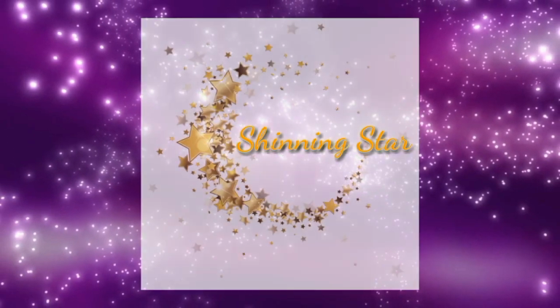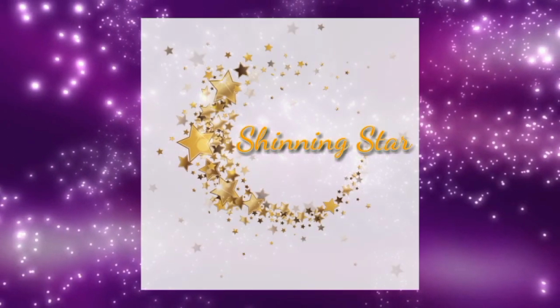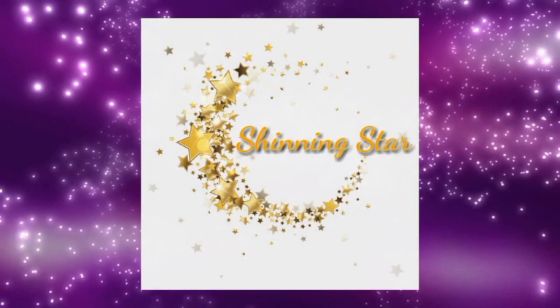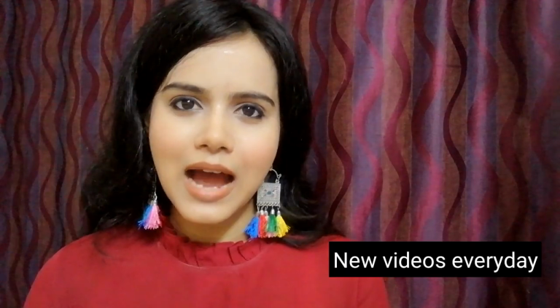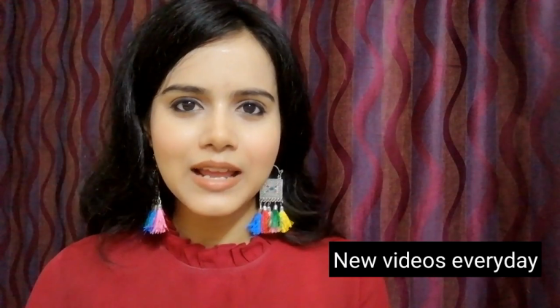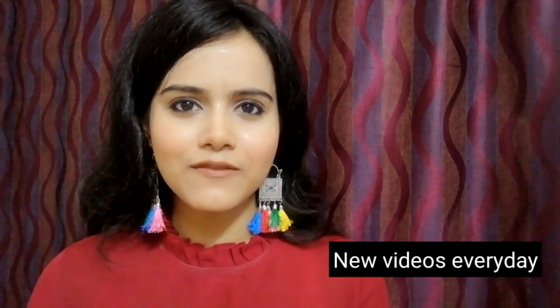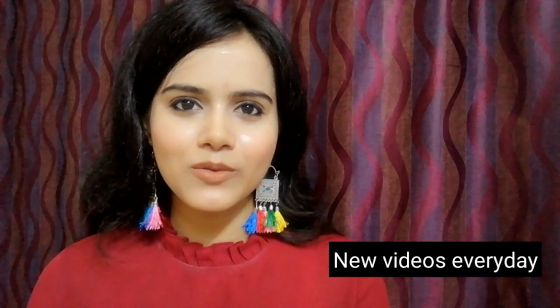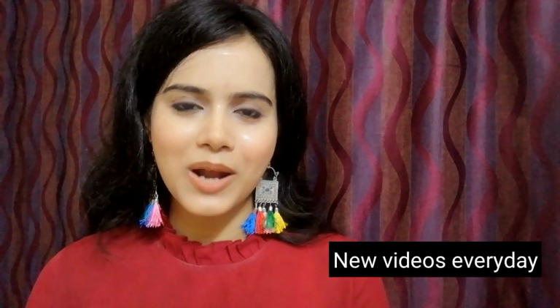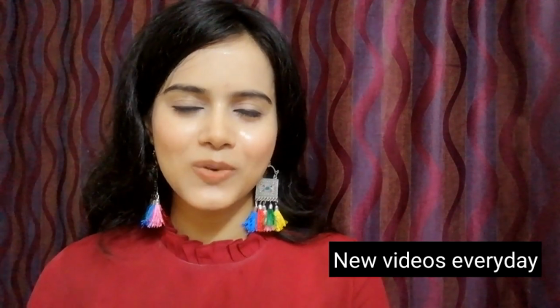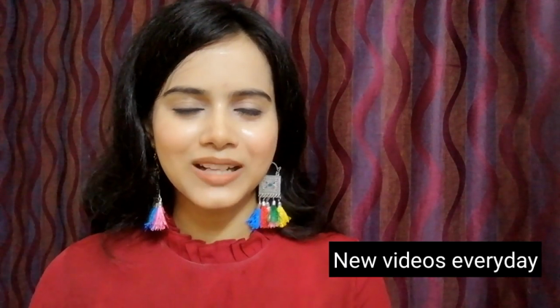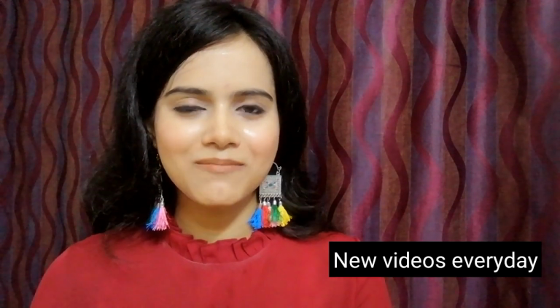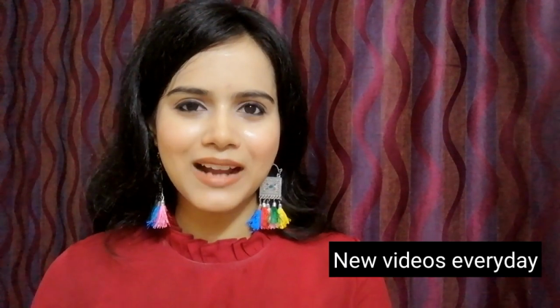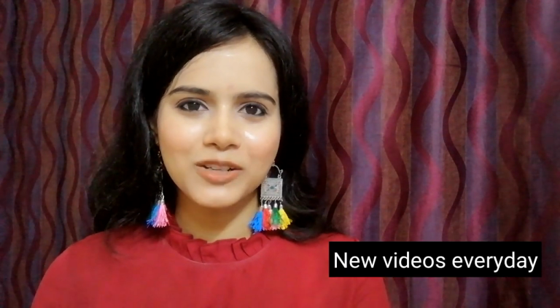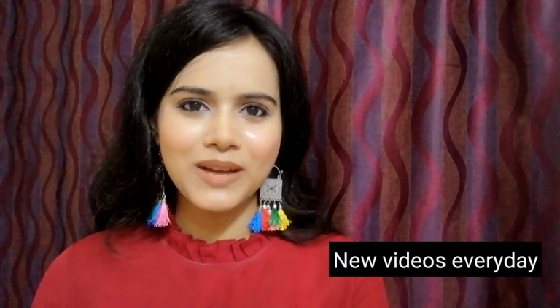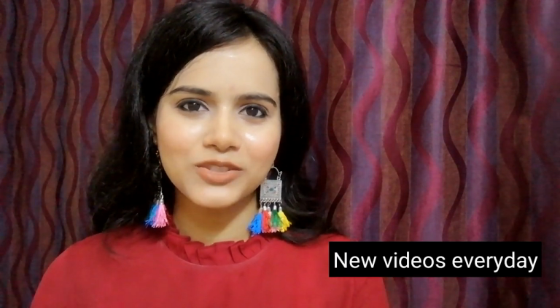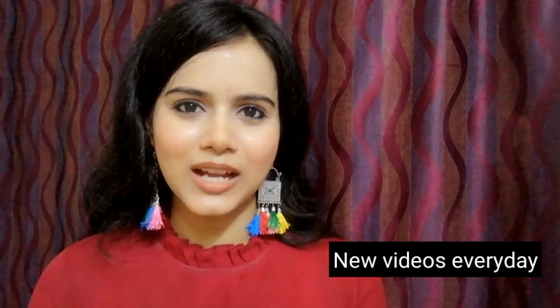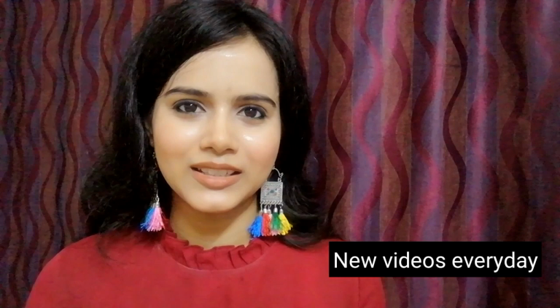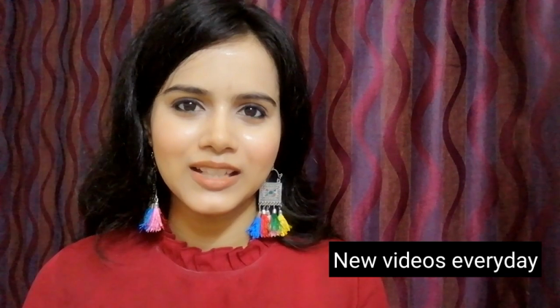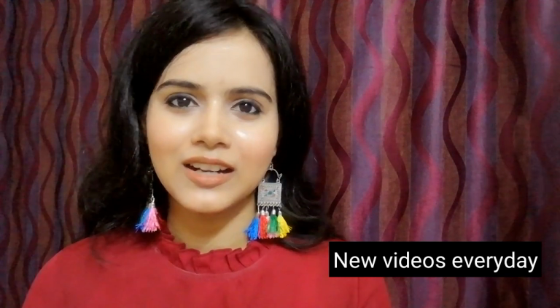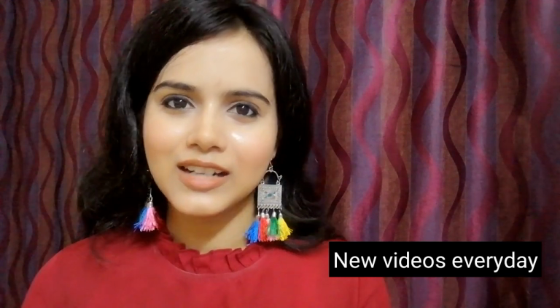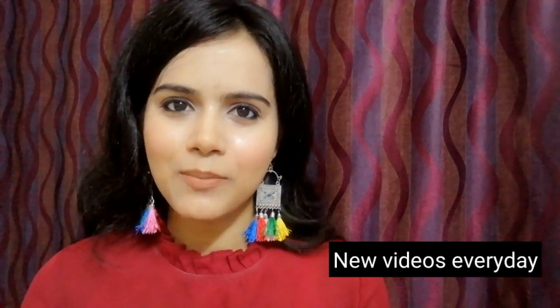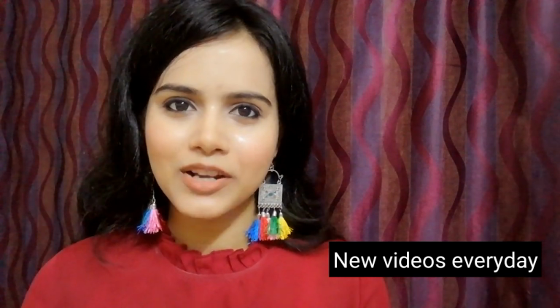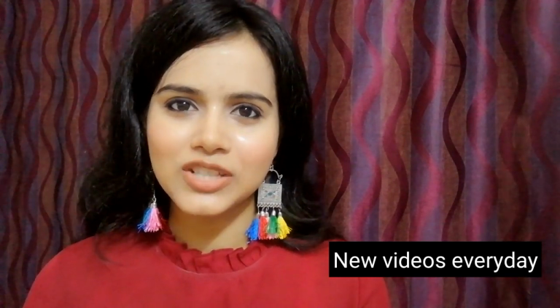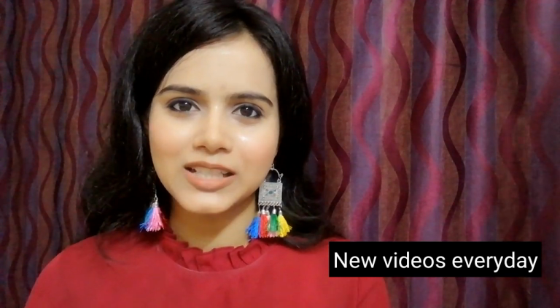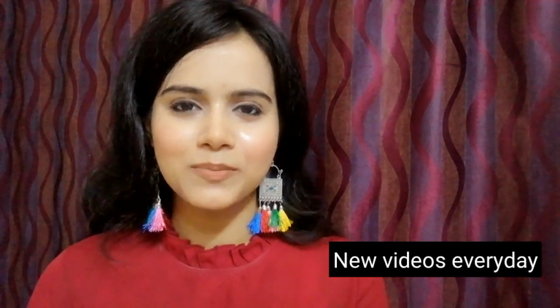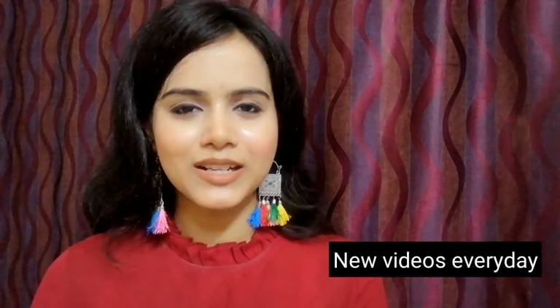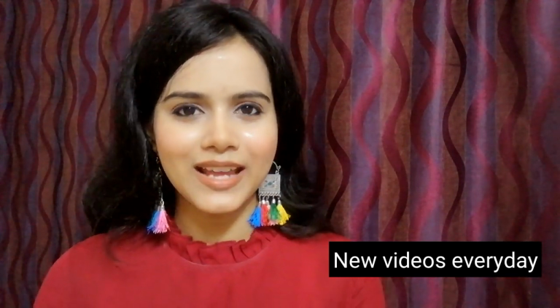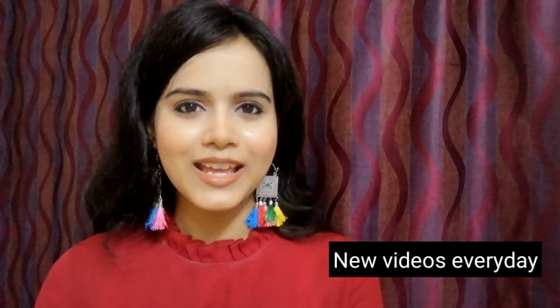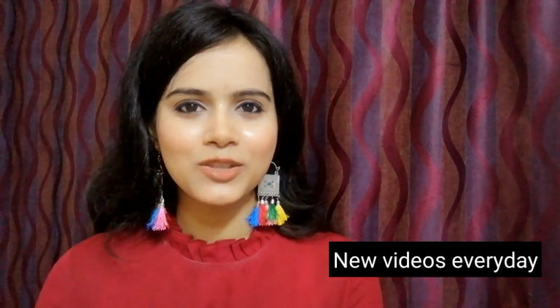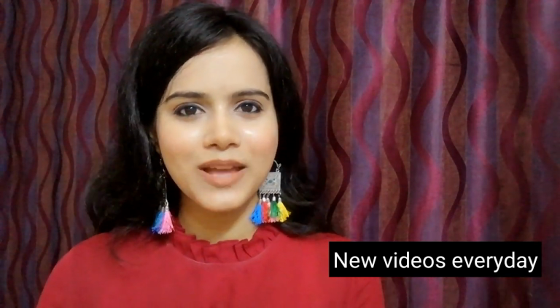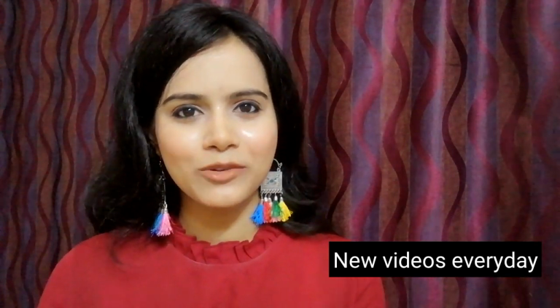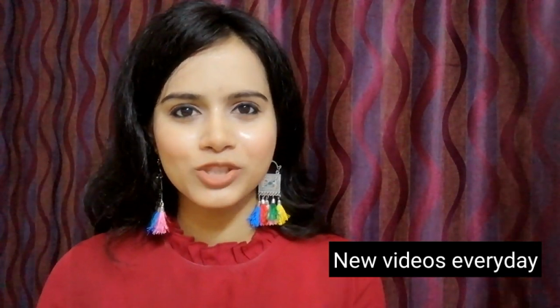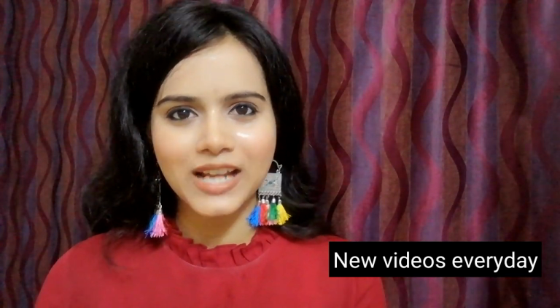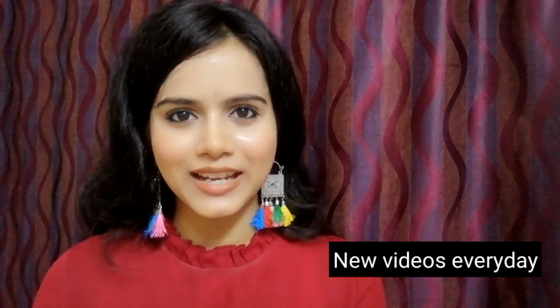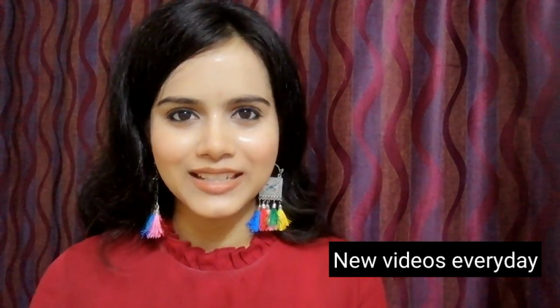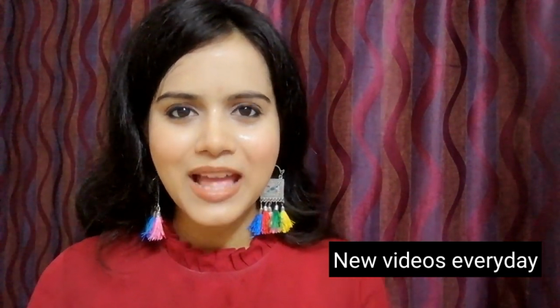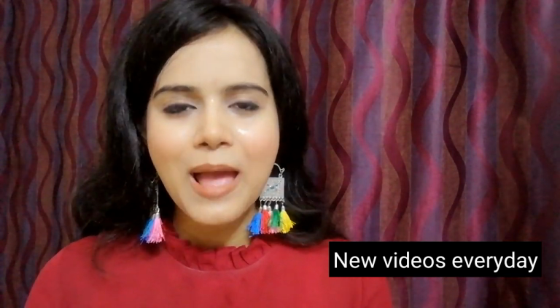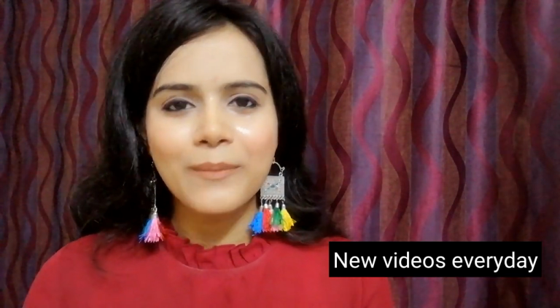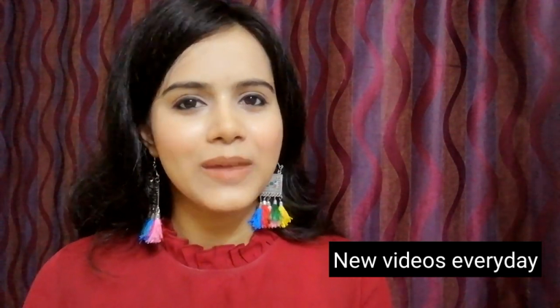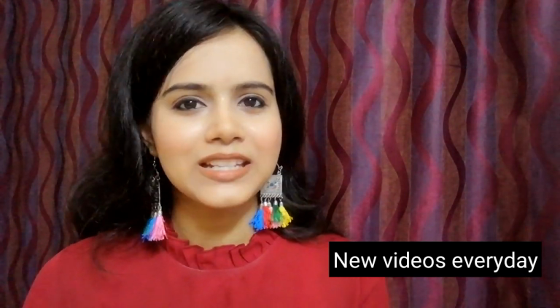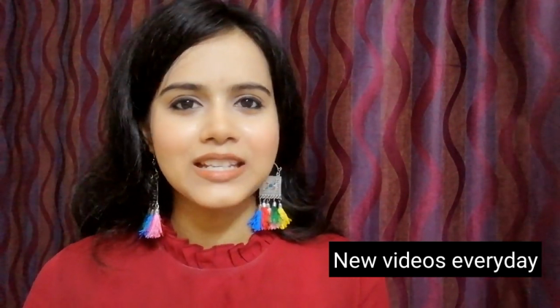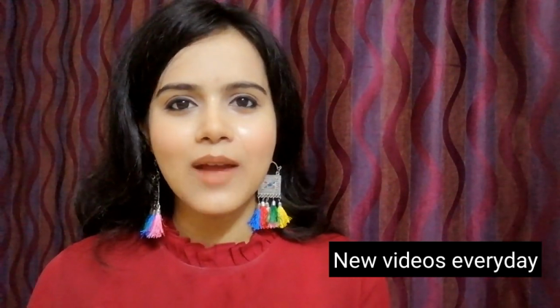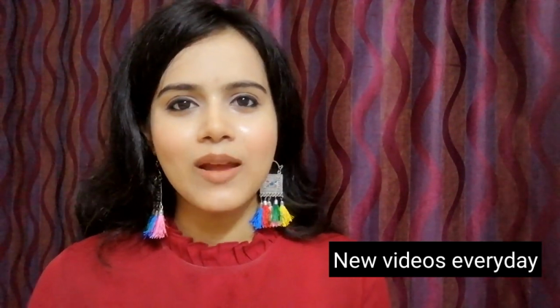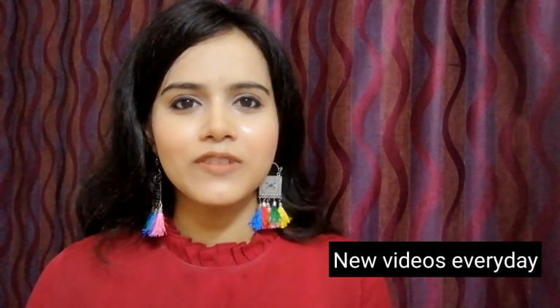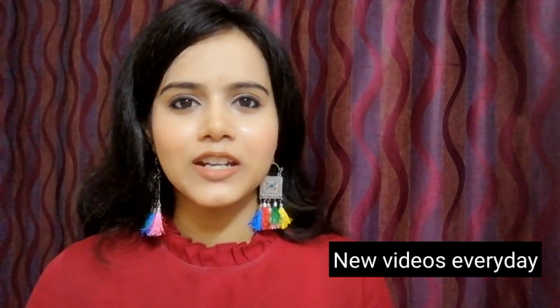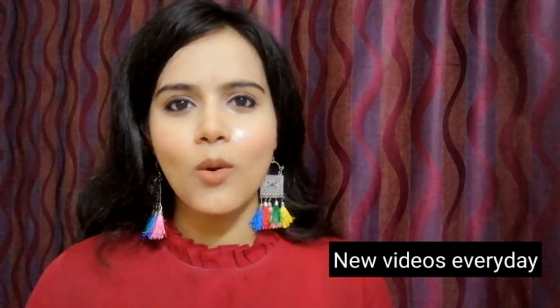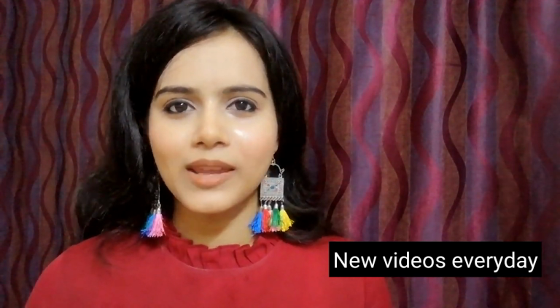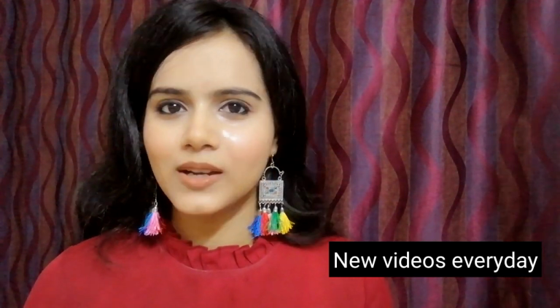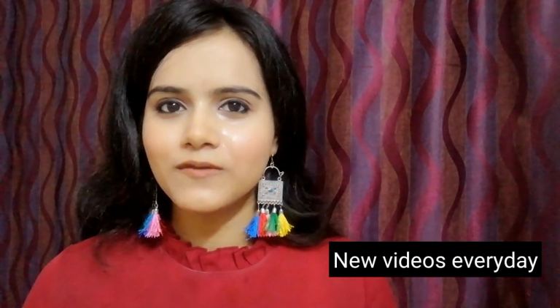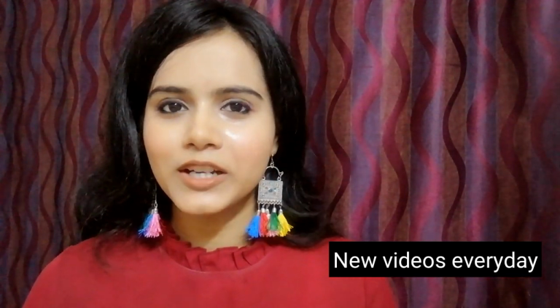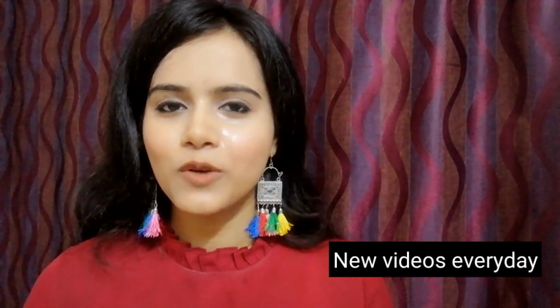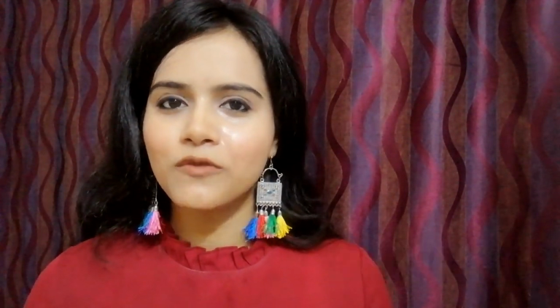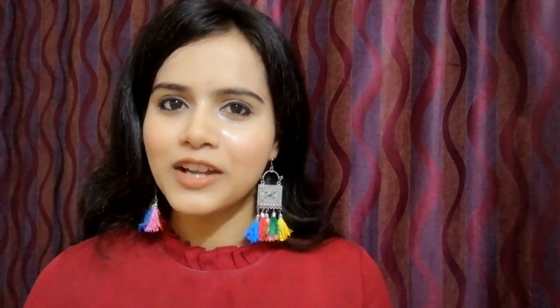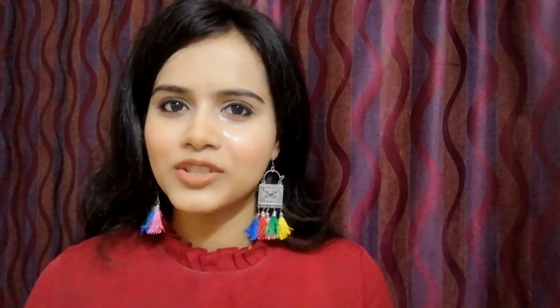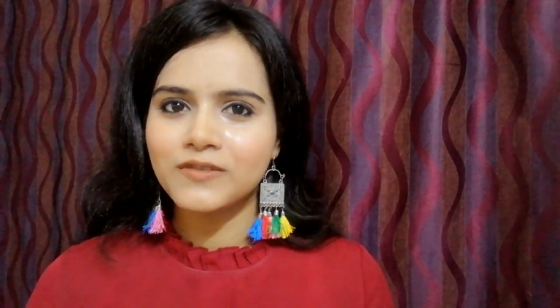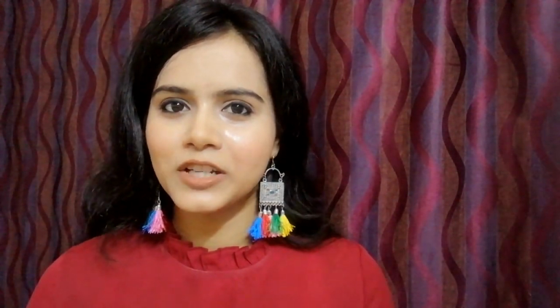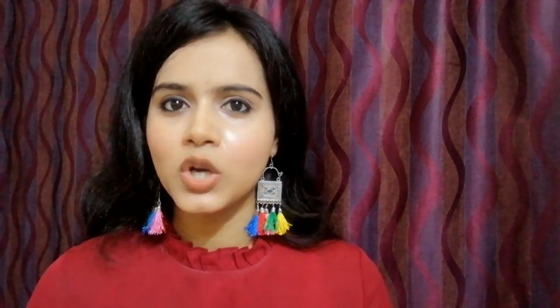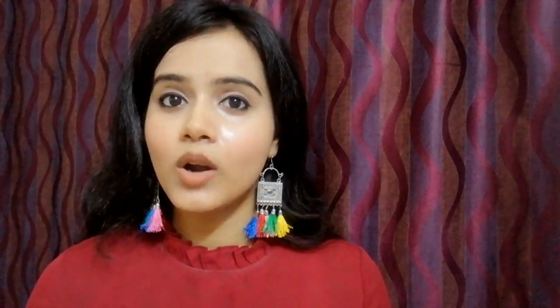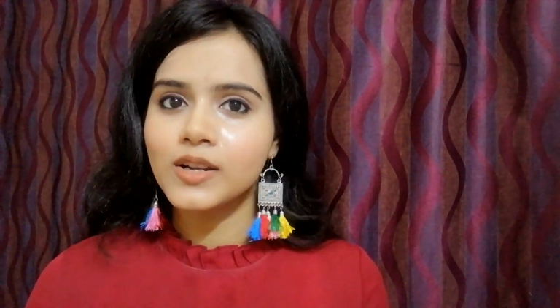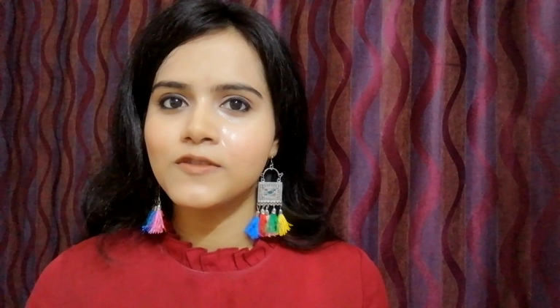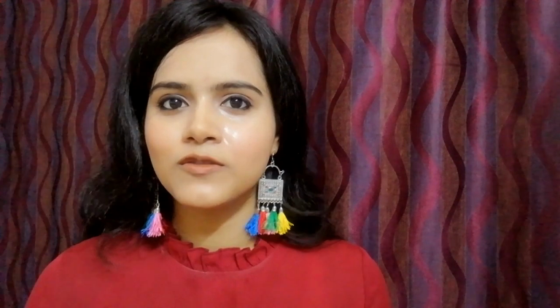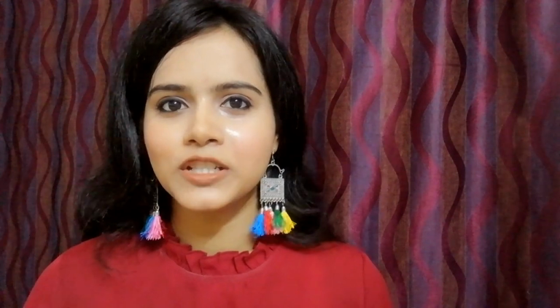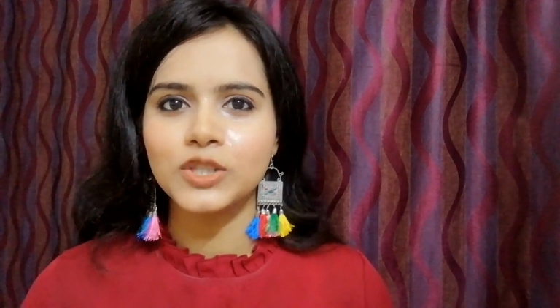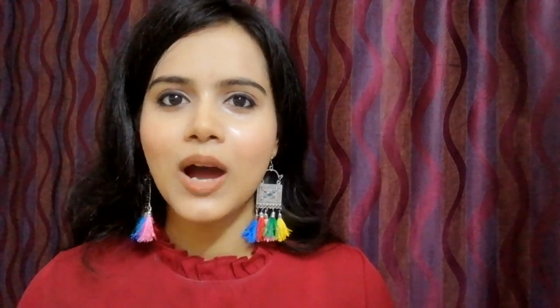Hi everyone! Welcome back to my channel. If you are new to my channel, I am SHINee. I upload DIY videos, makeup videos, fashion videos and review videos.